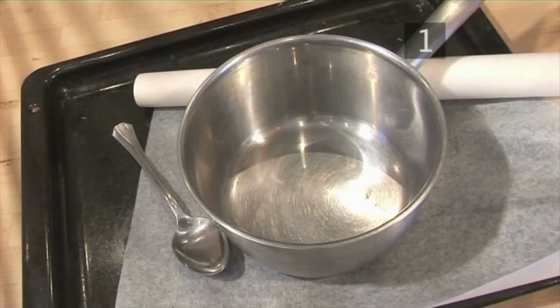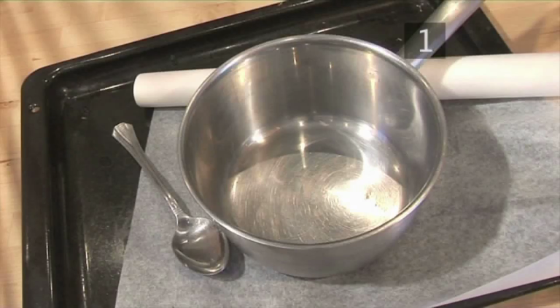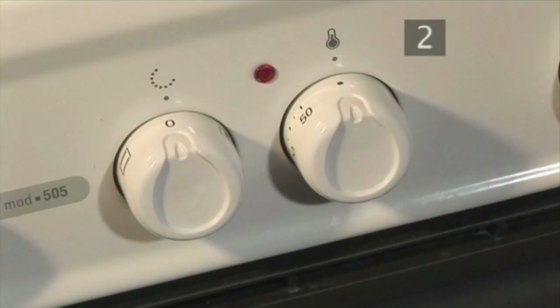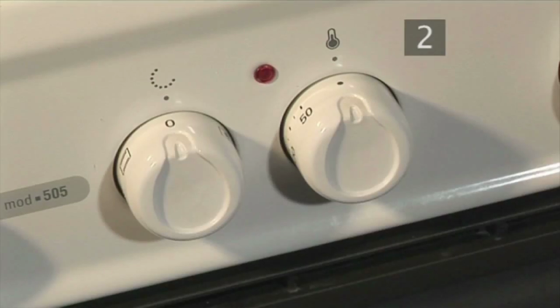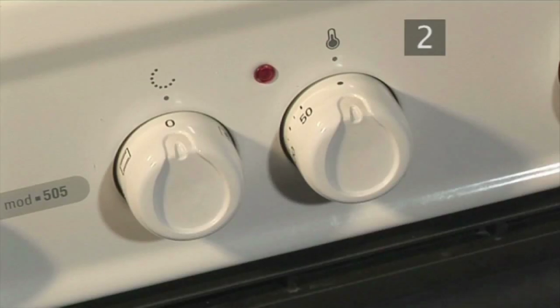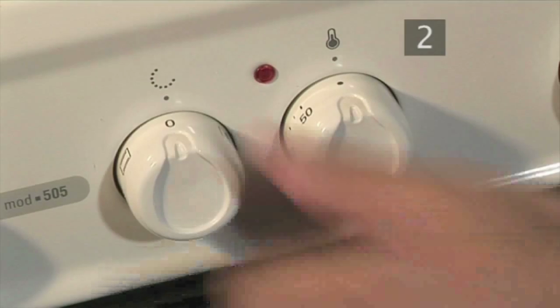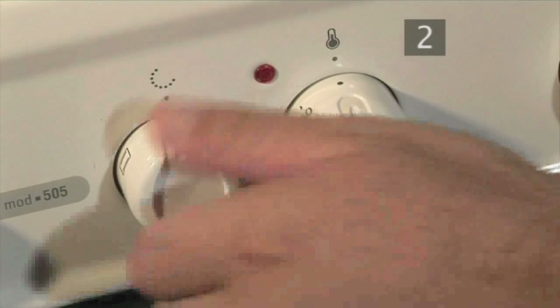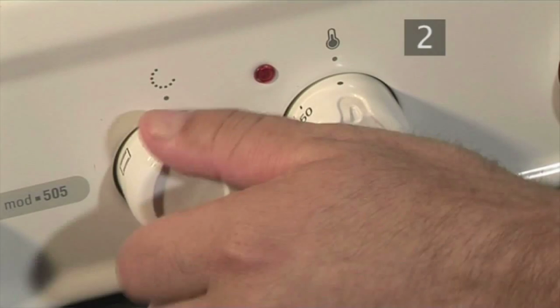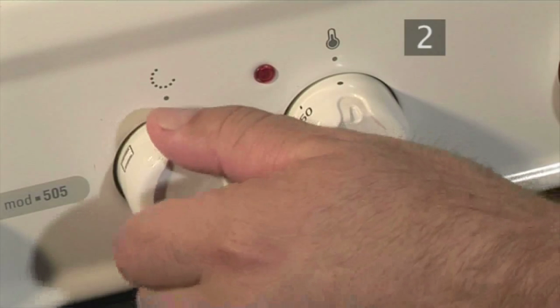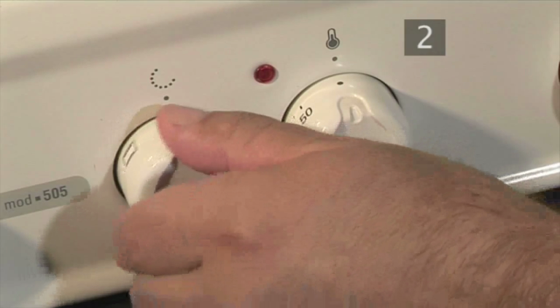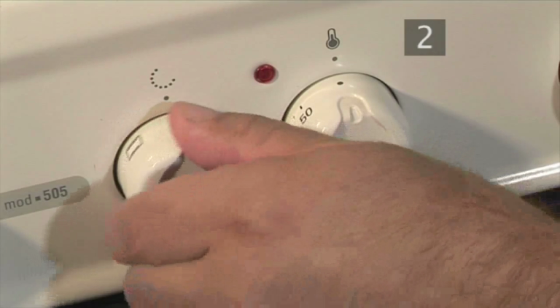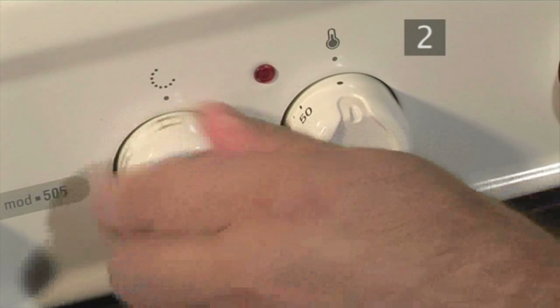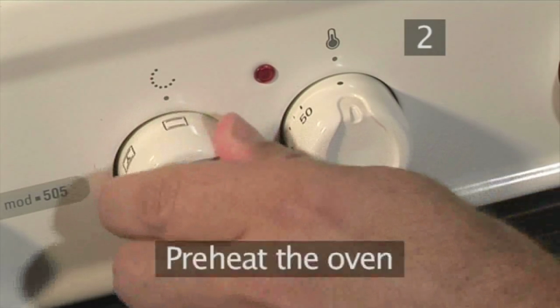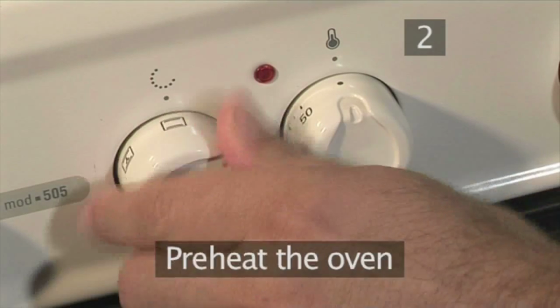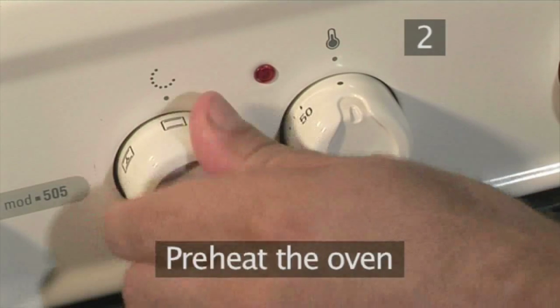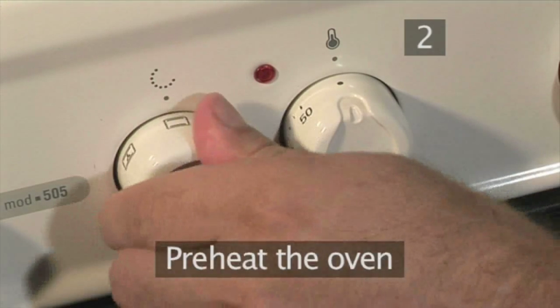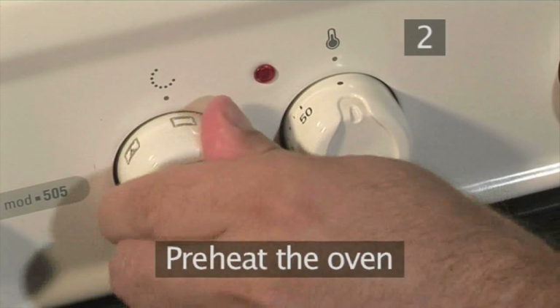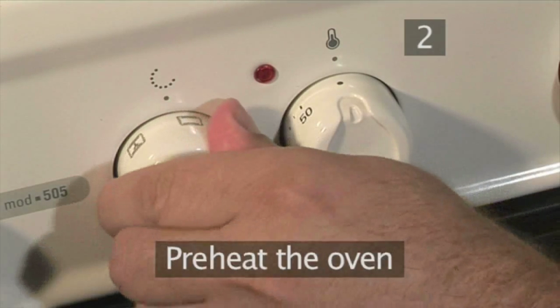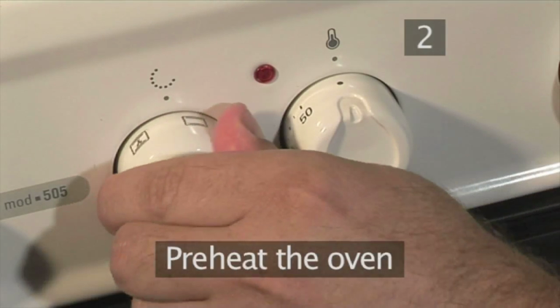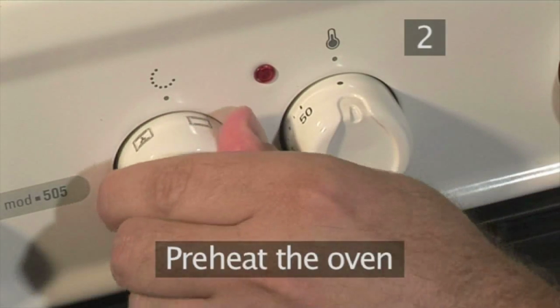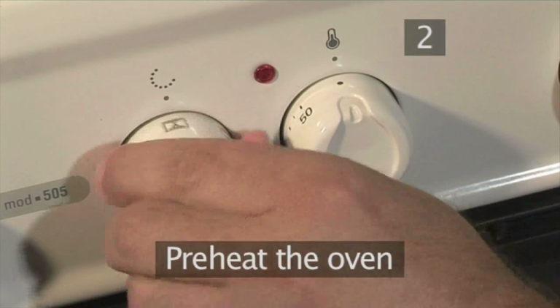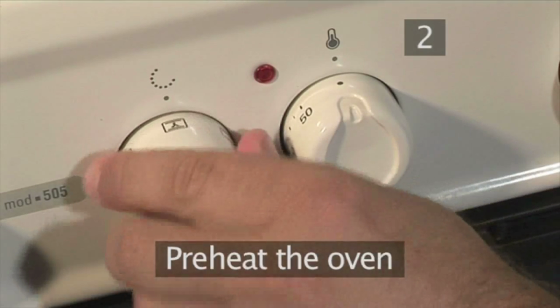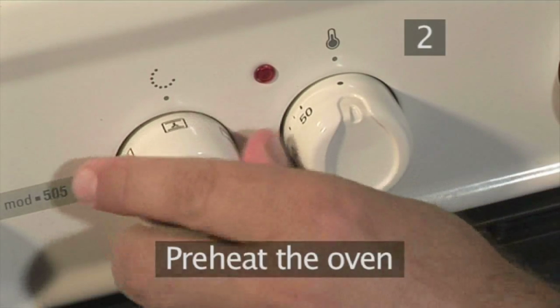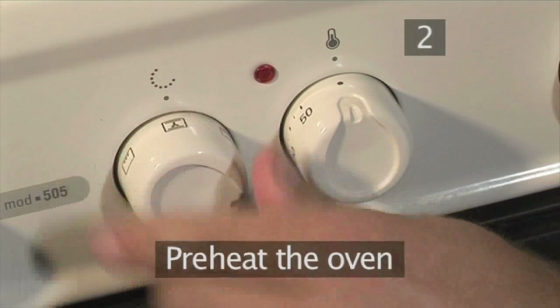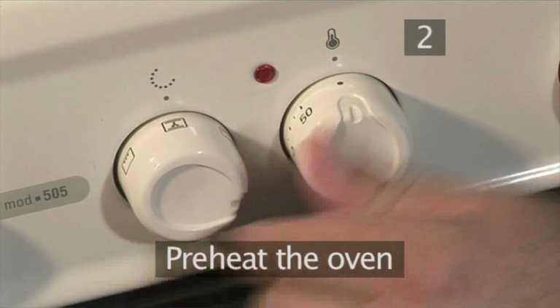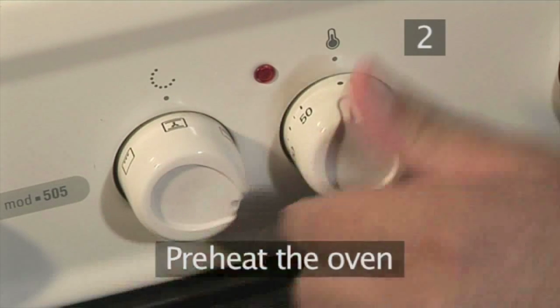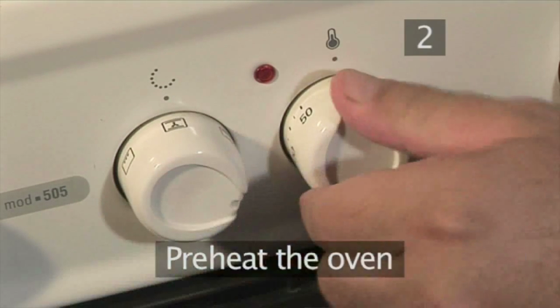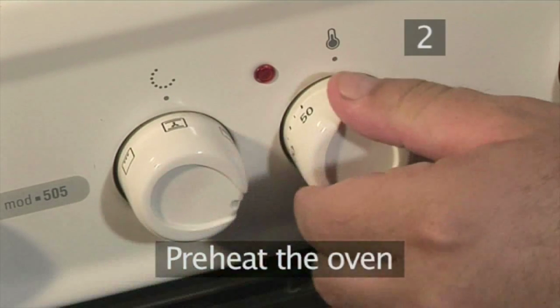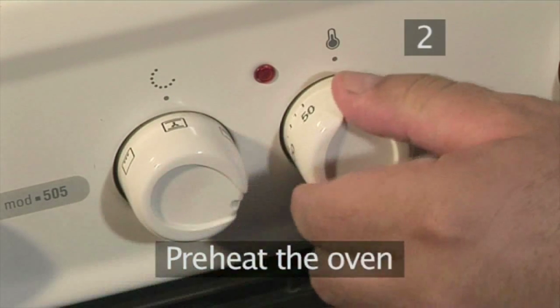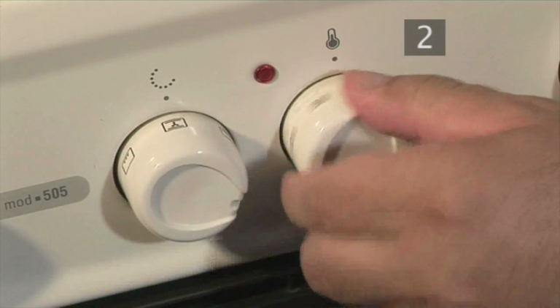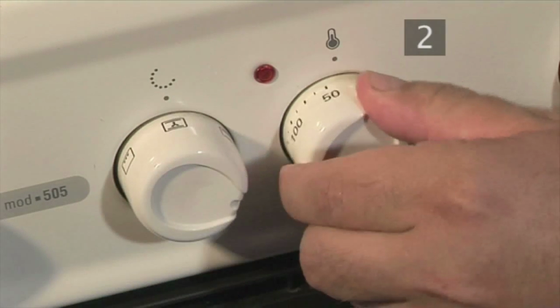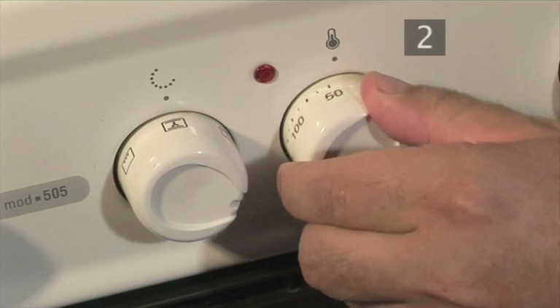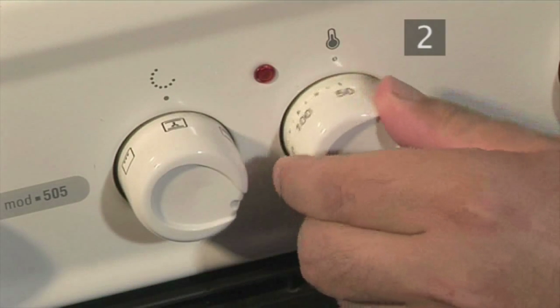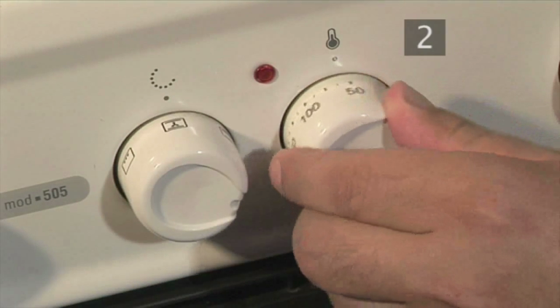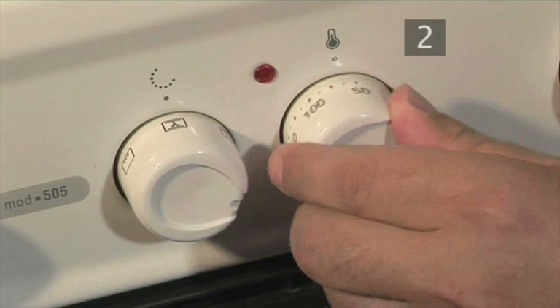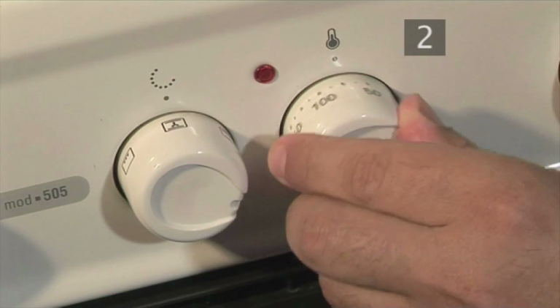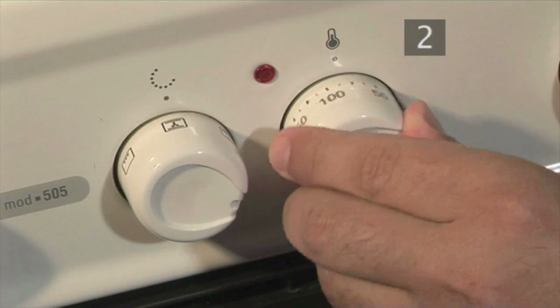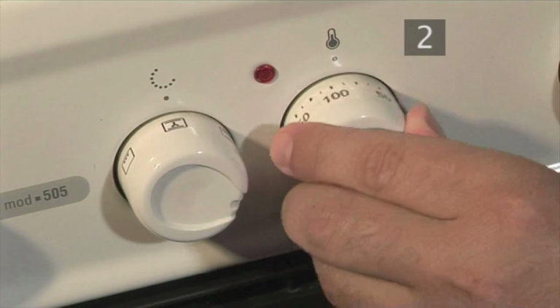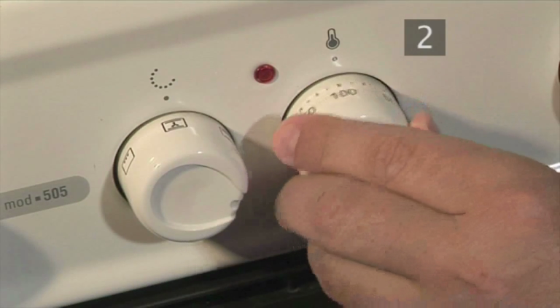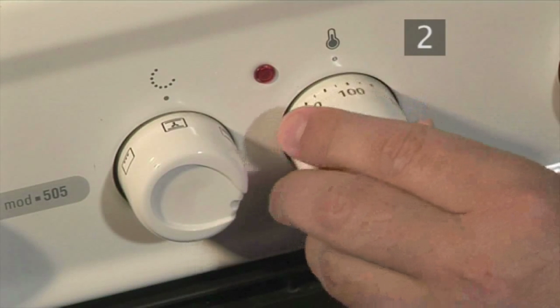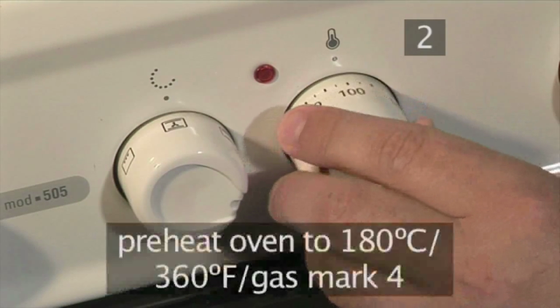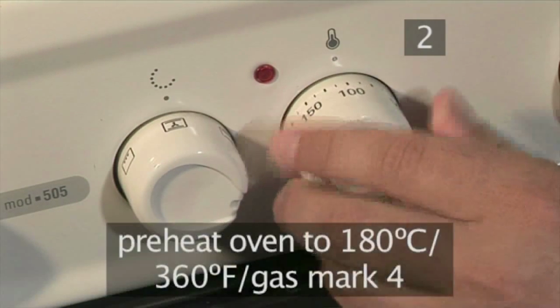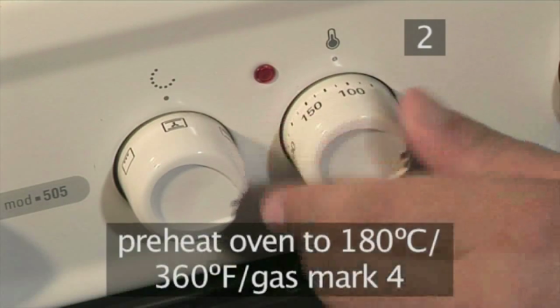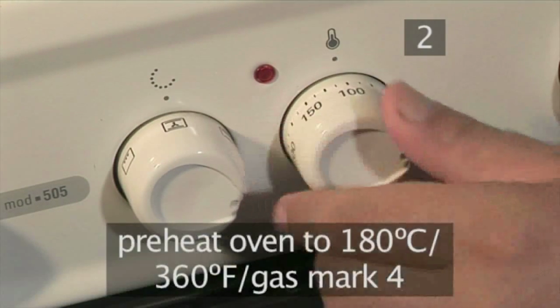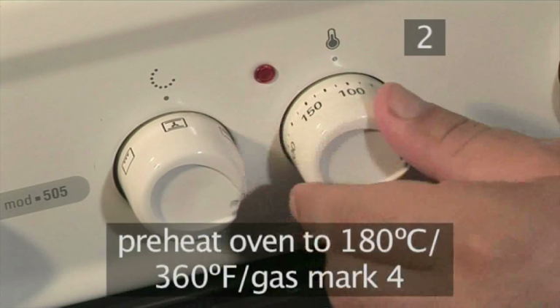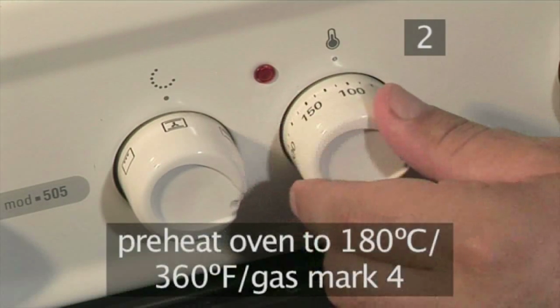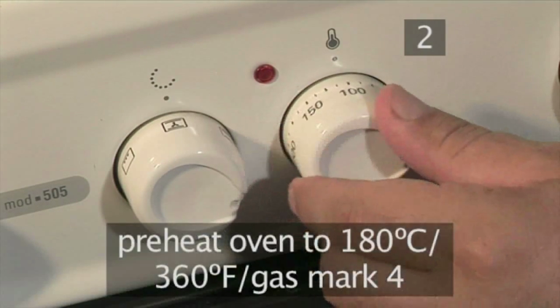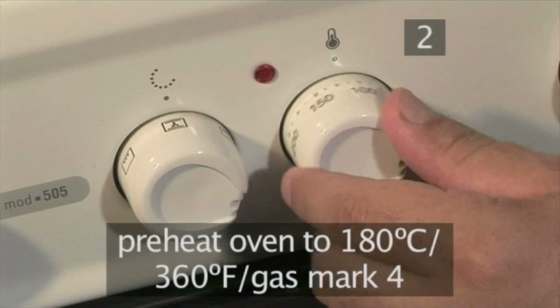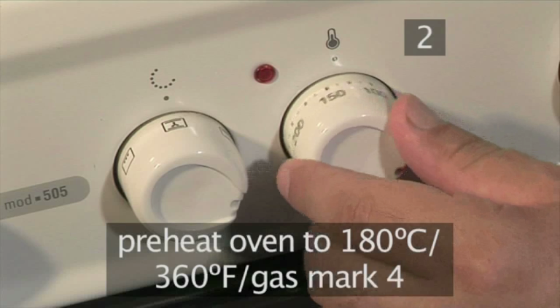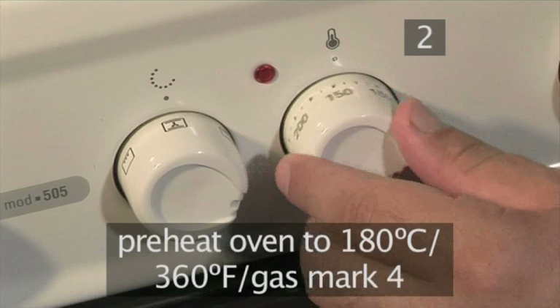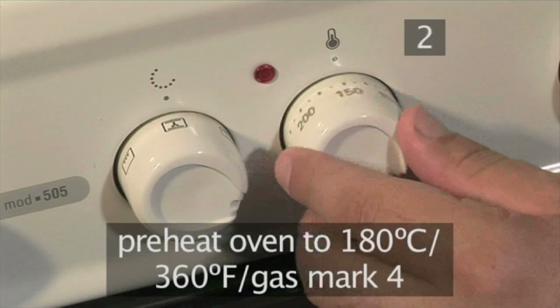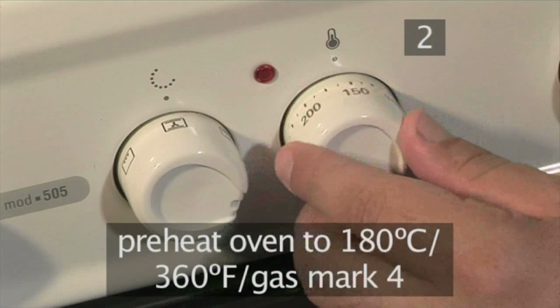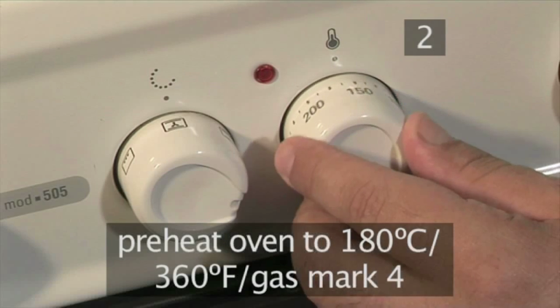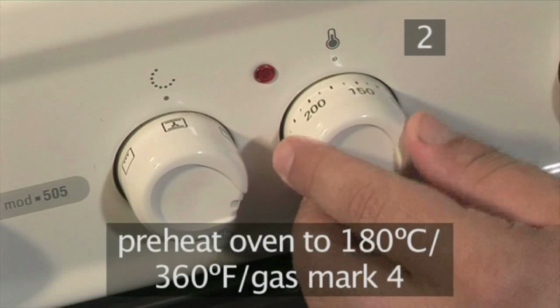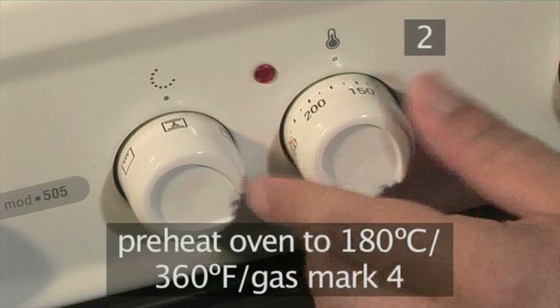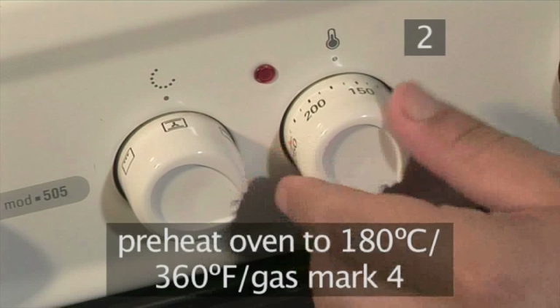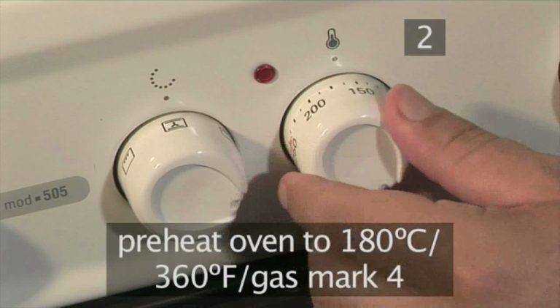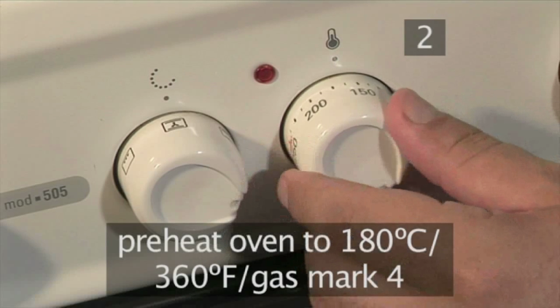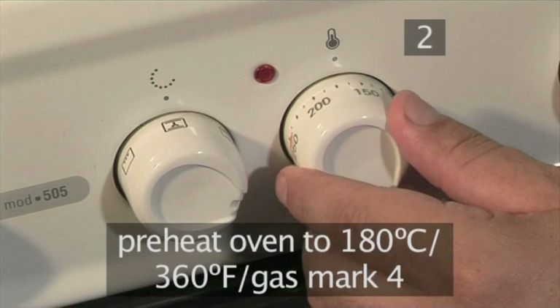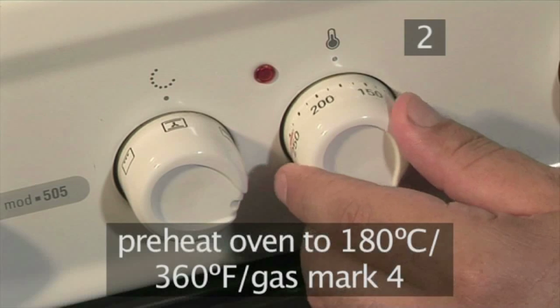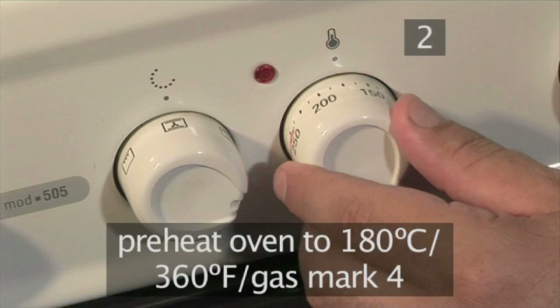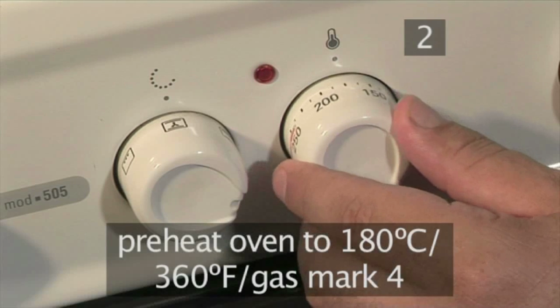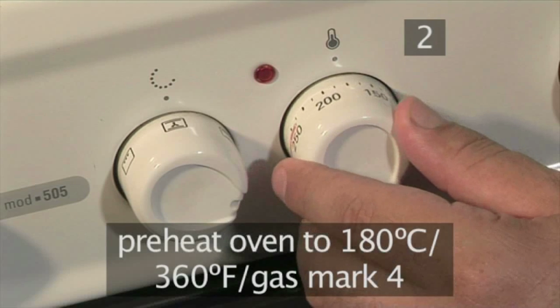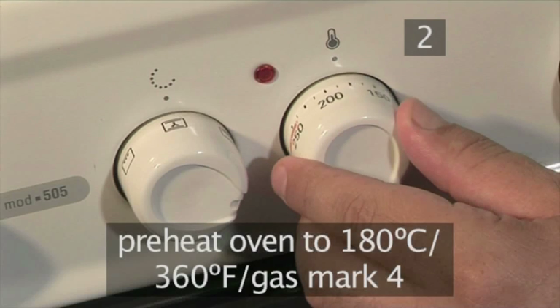Step two. Firstly, preheat the oven to 180 degrees centigrade, or gas mark 4.